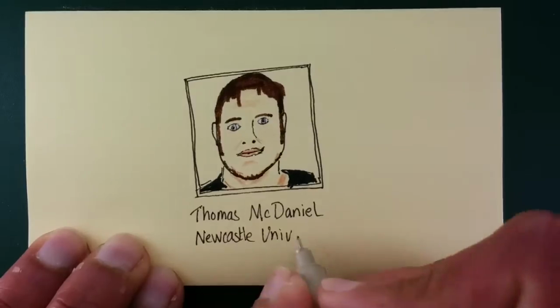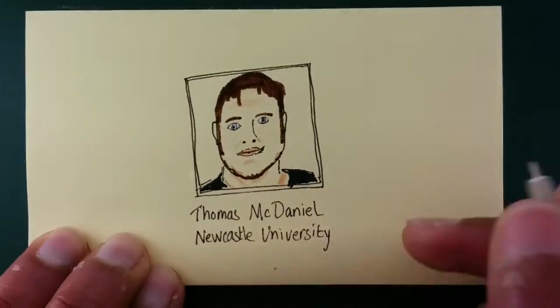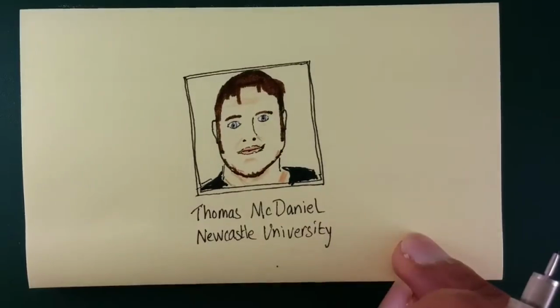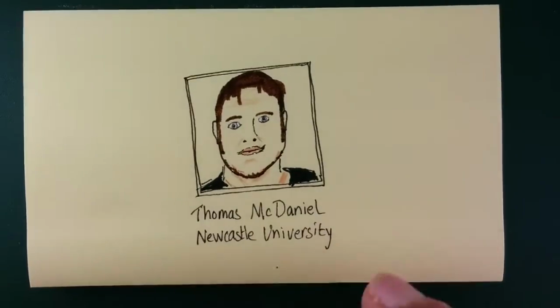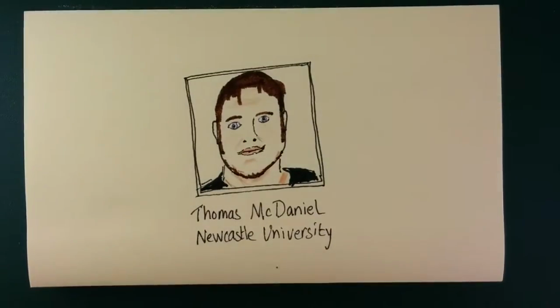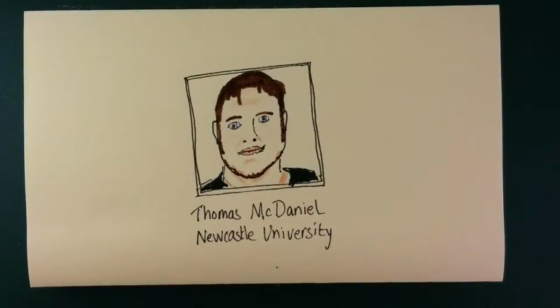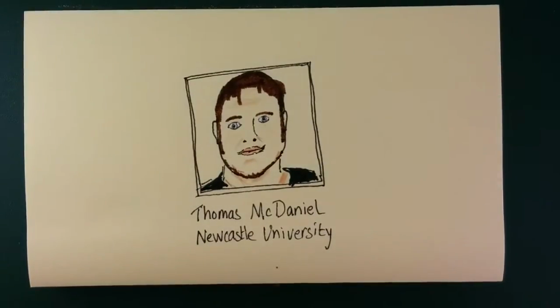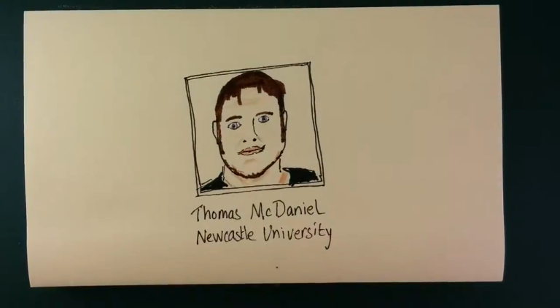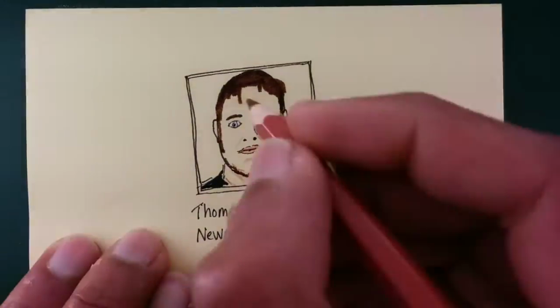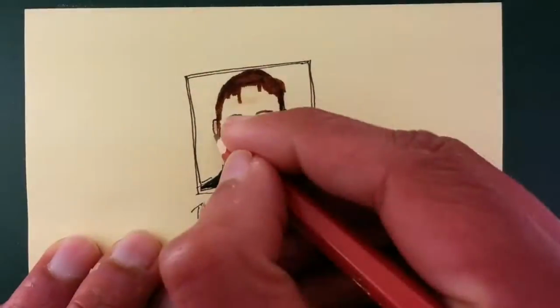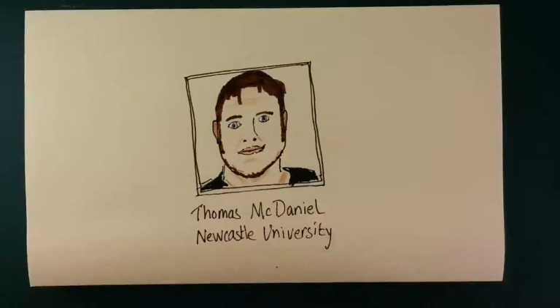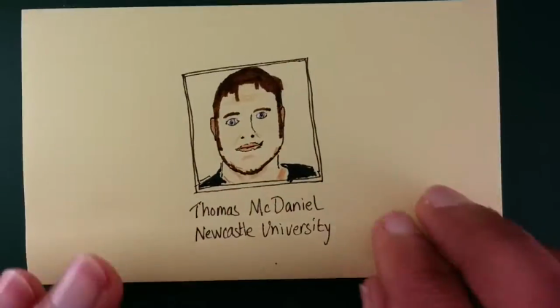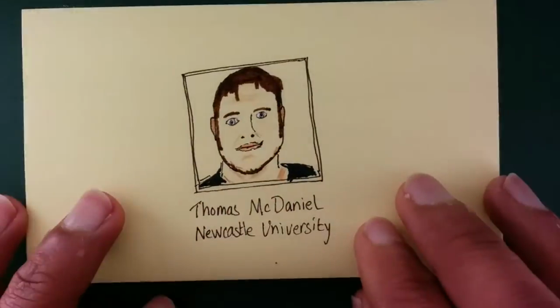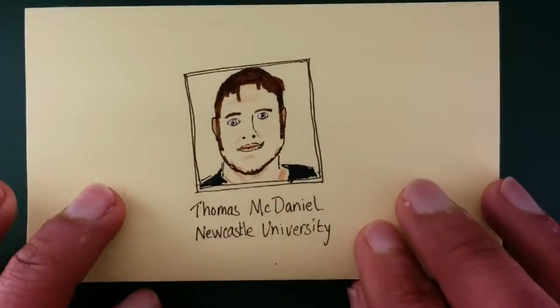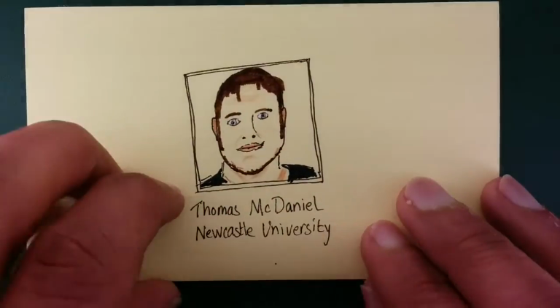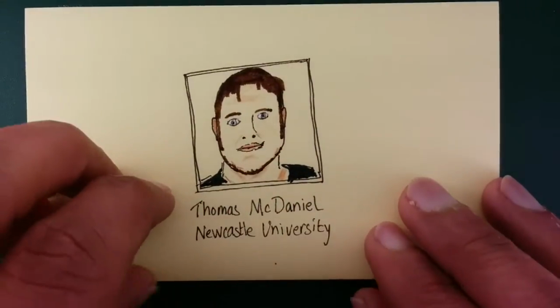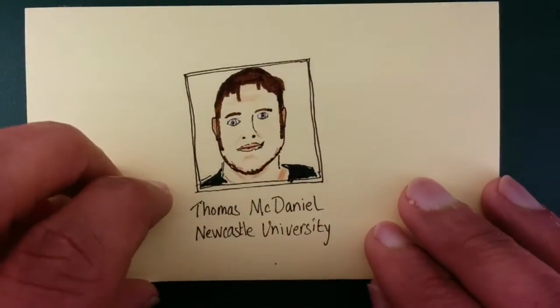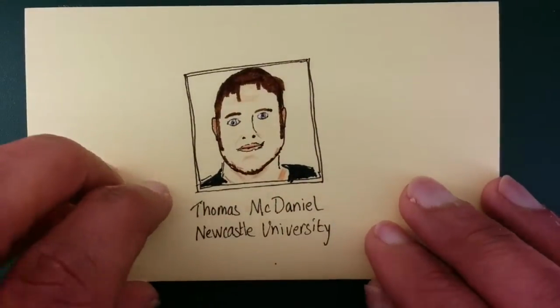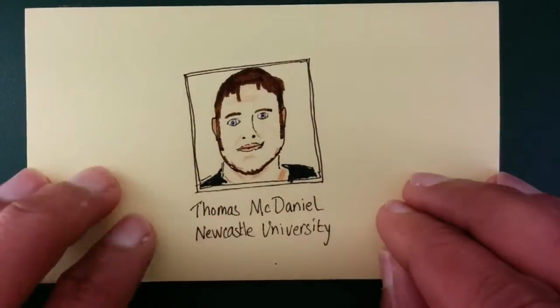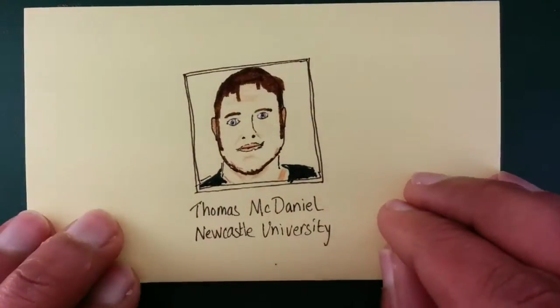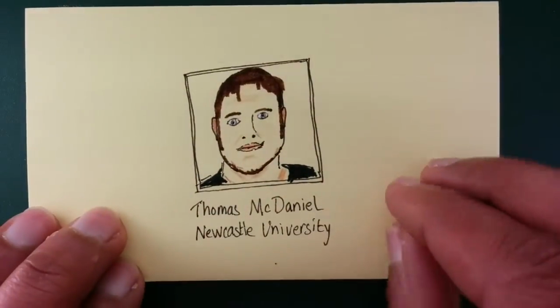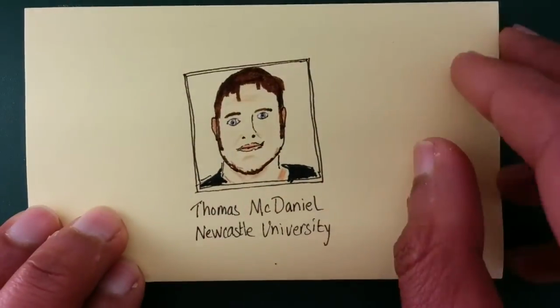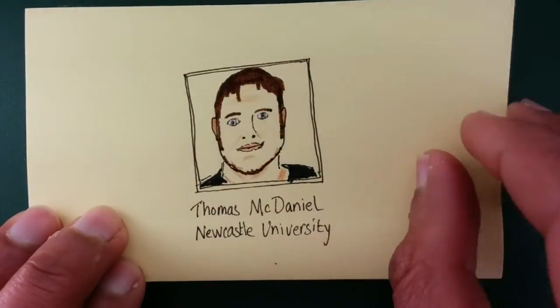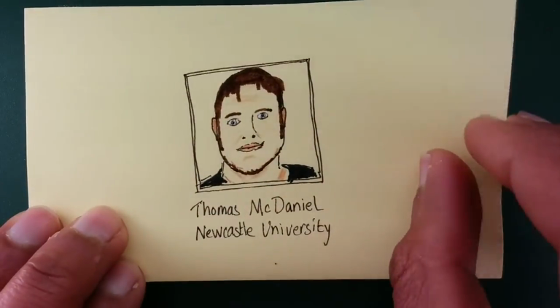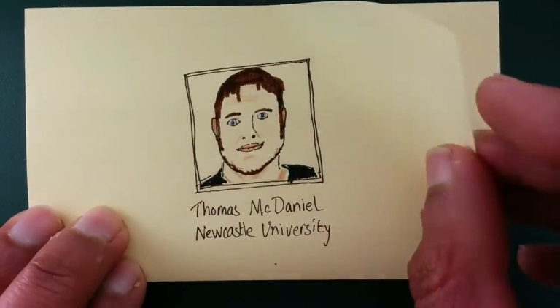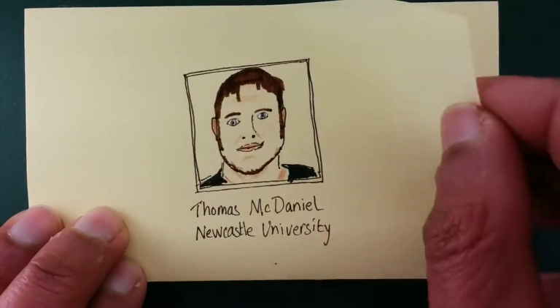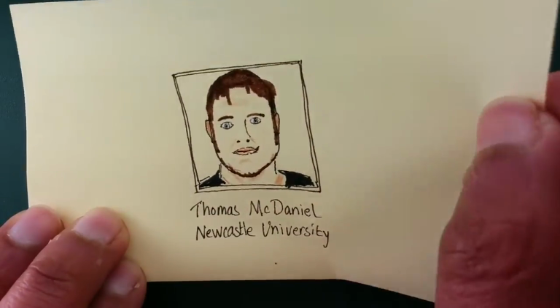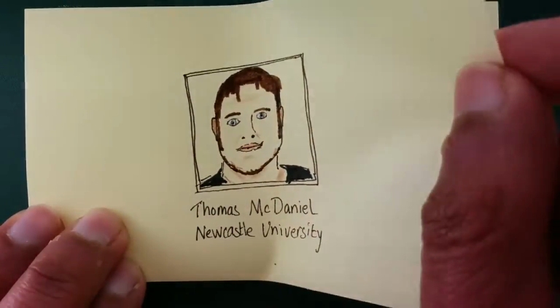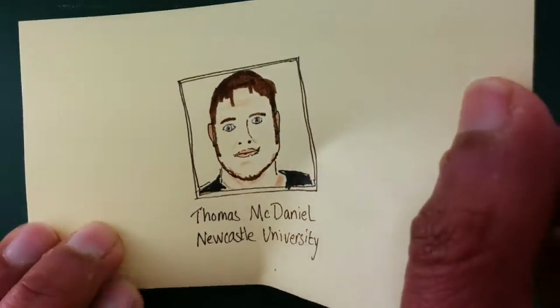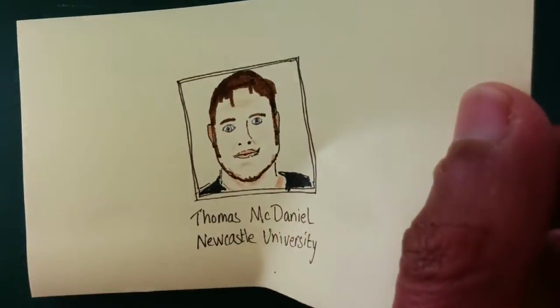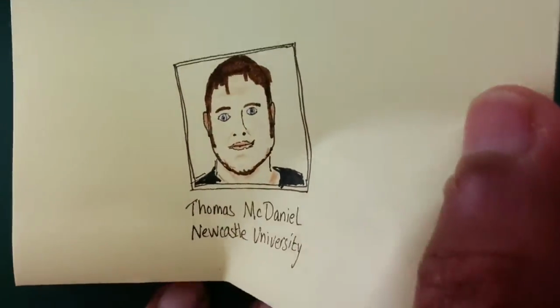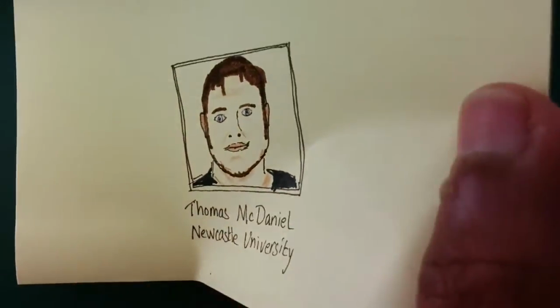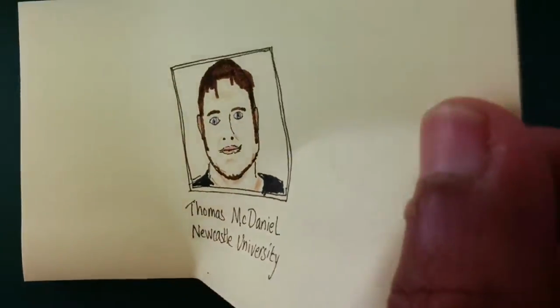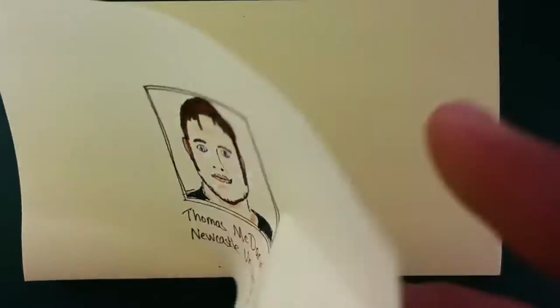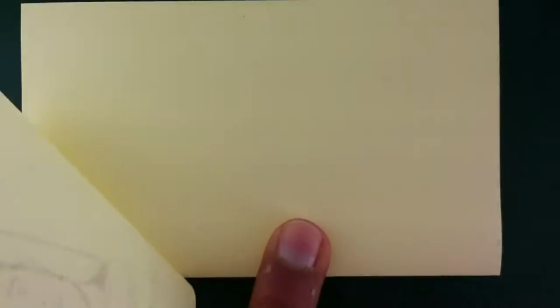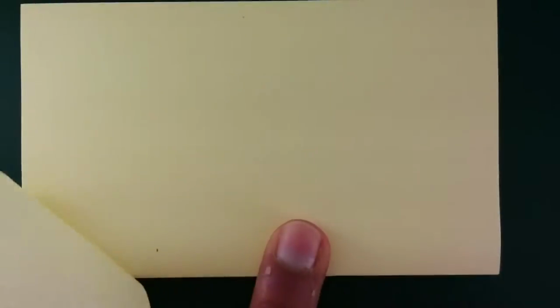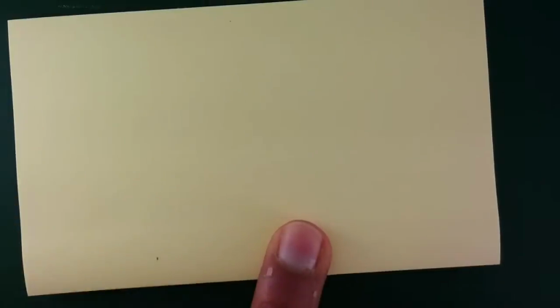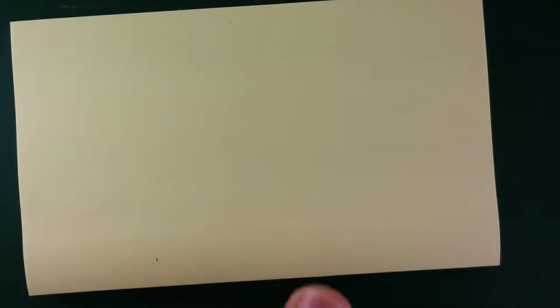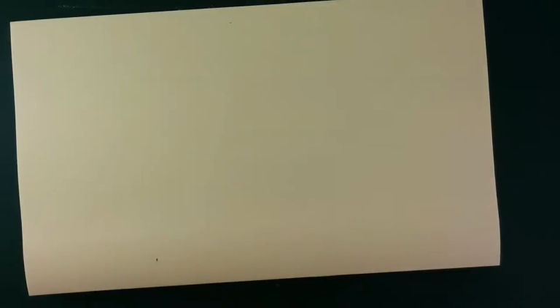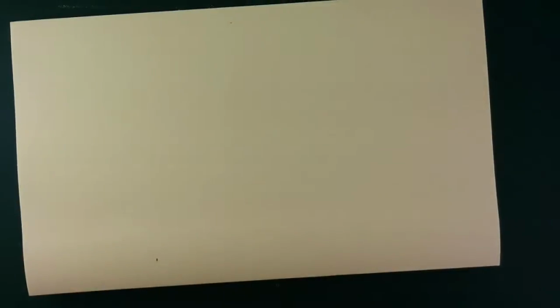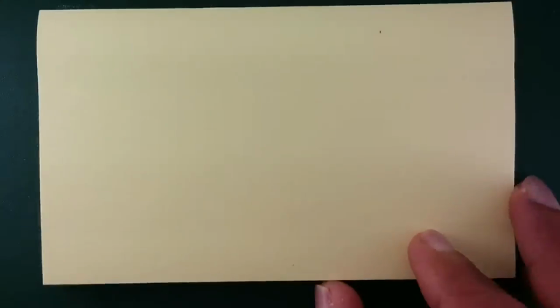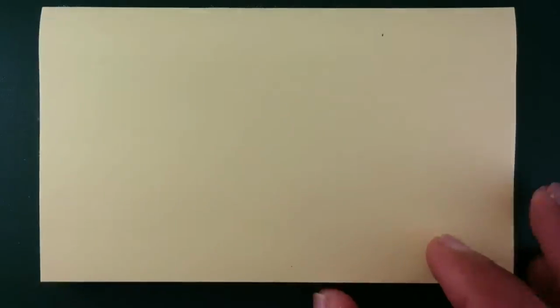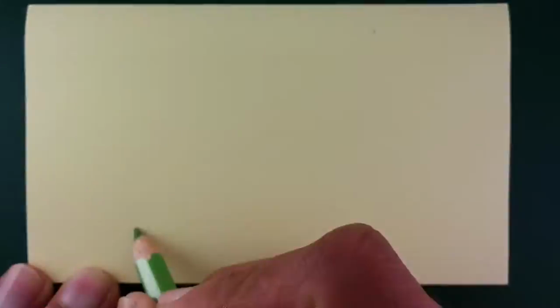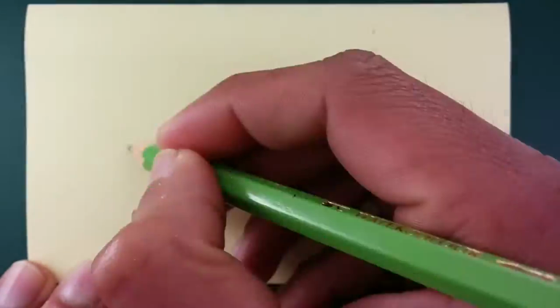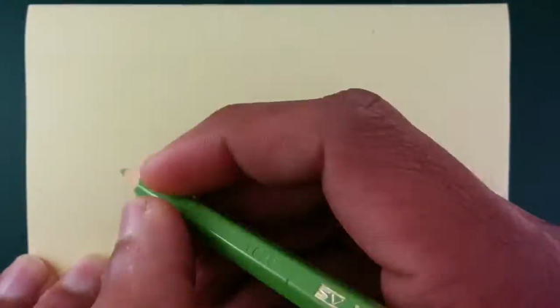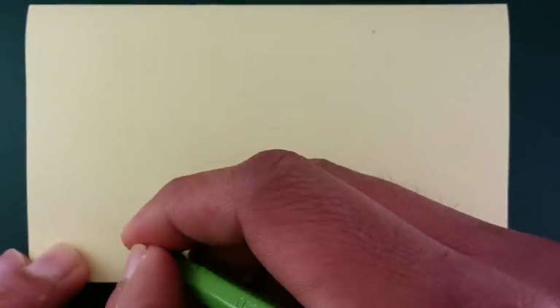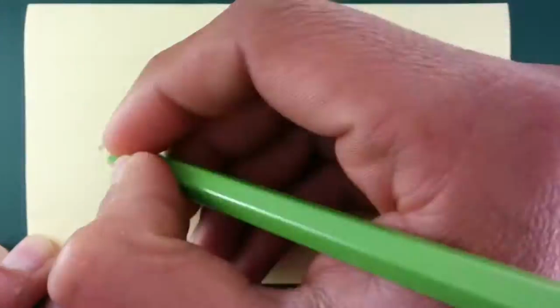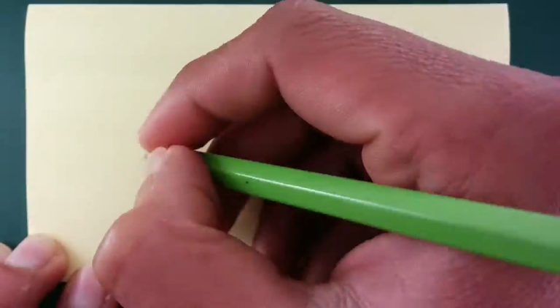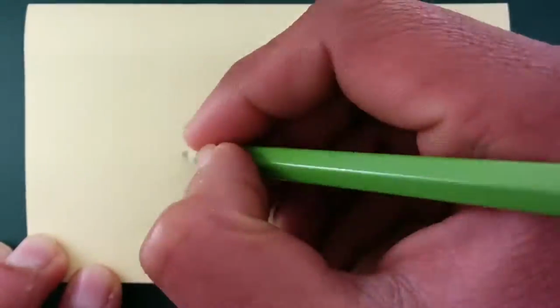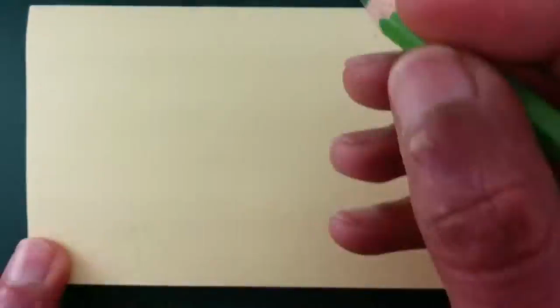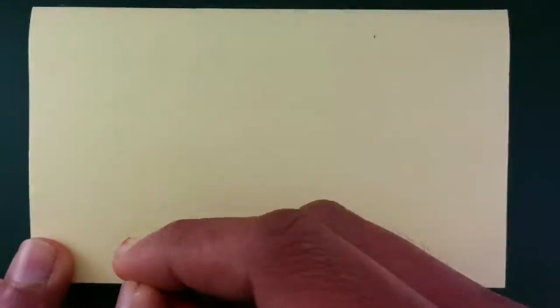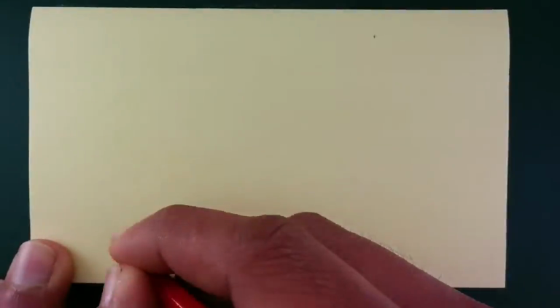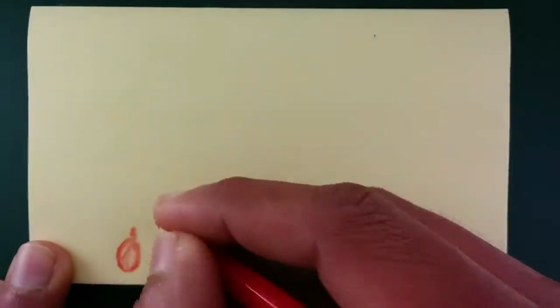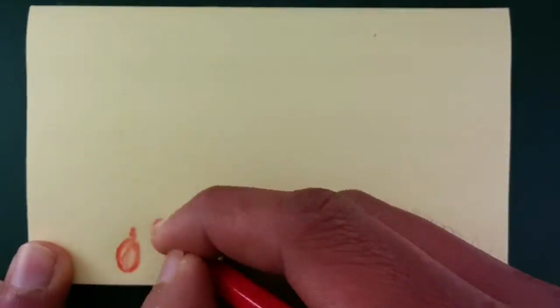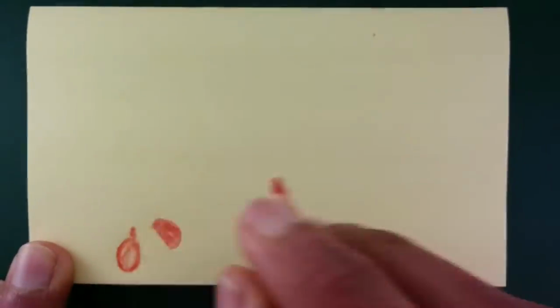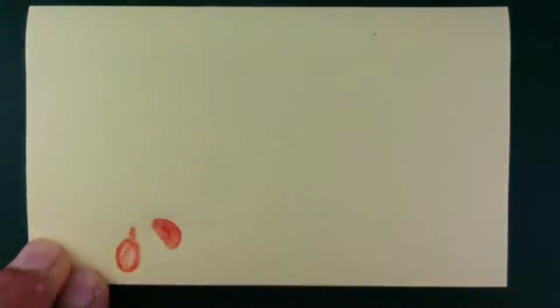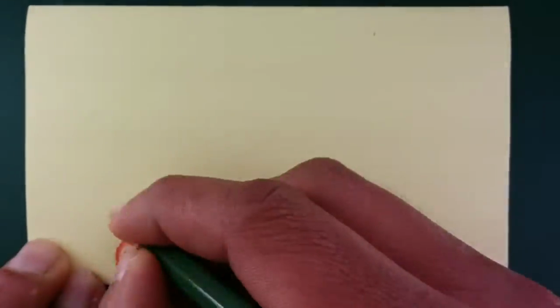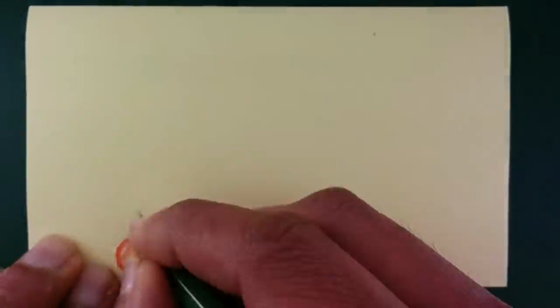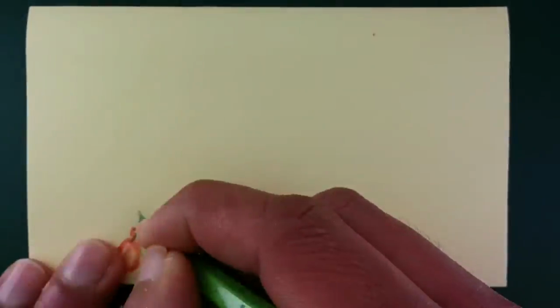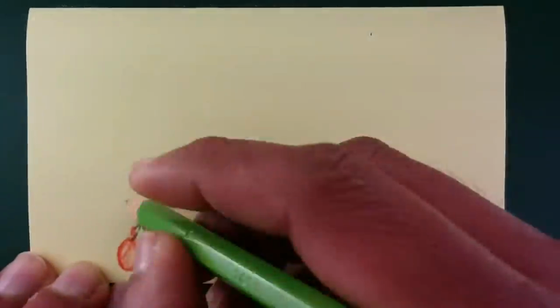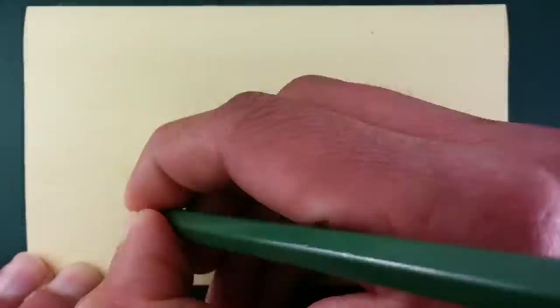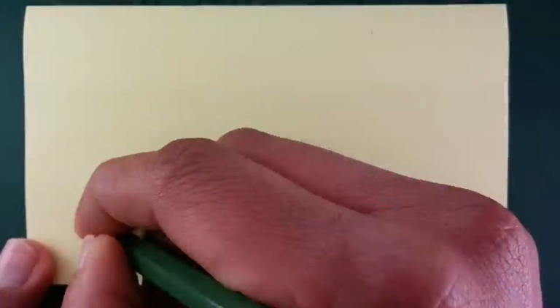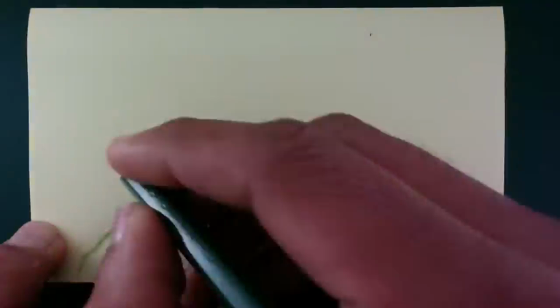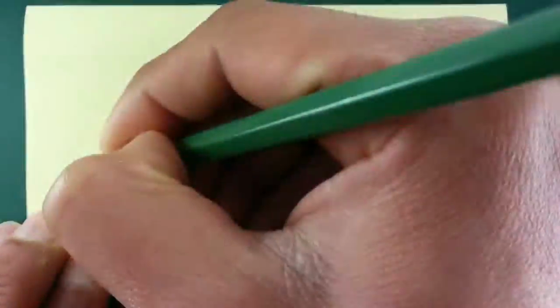Let's talk to the researcher. What do wild tomatoes even look like?